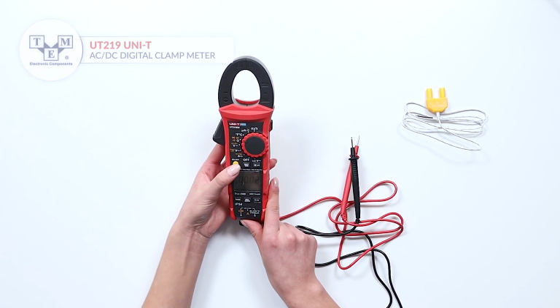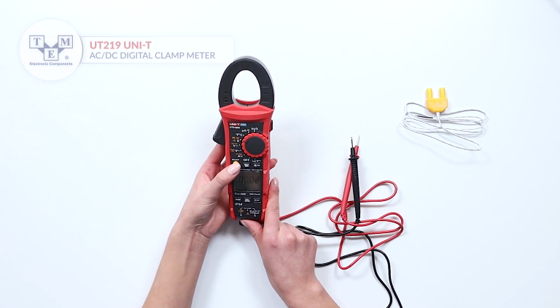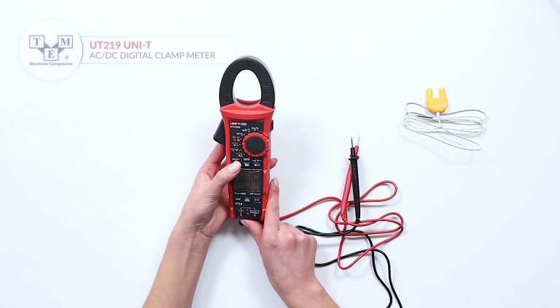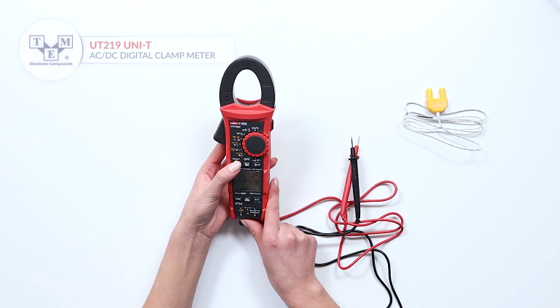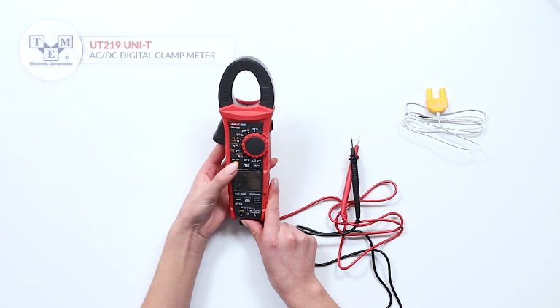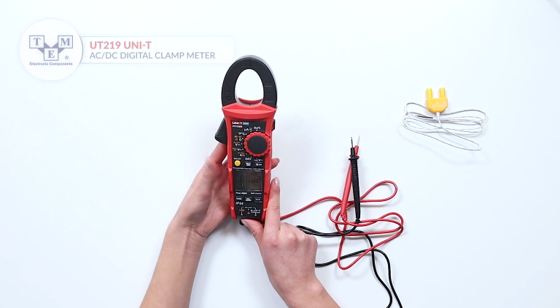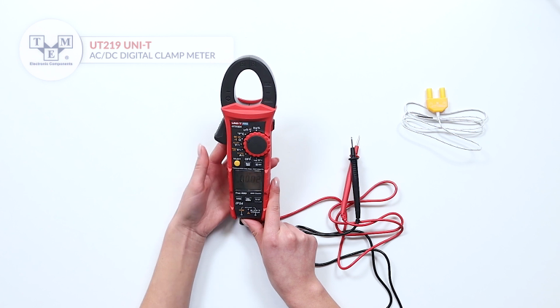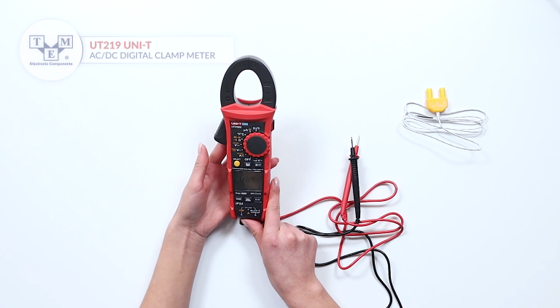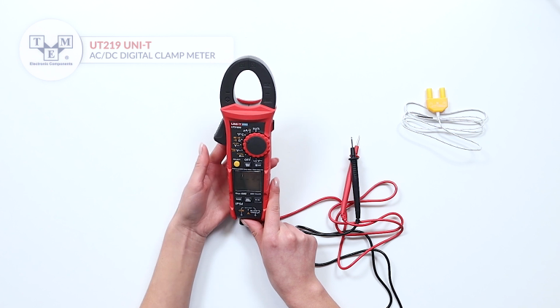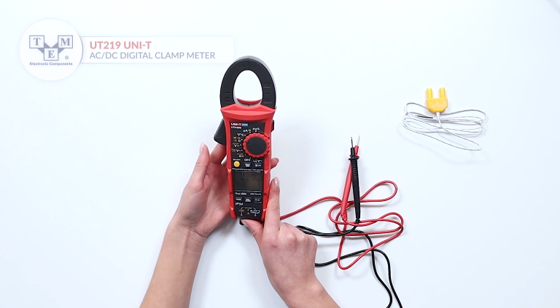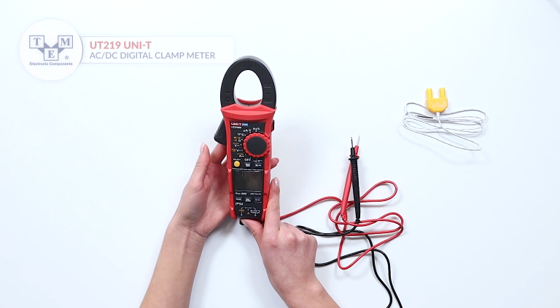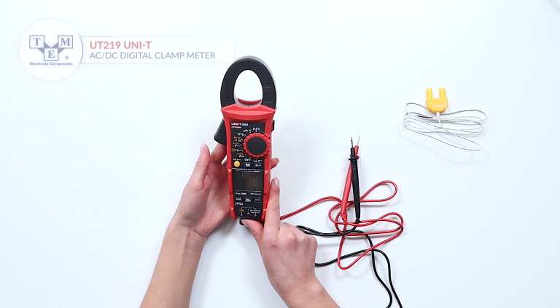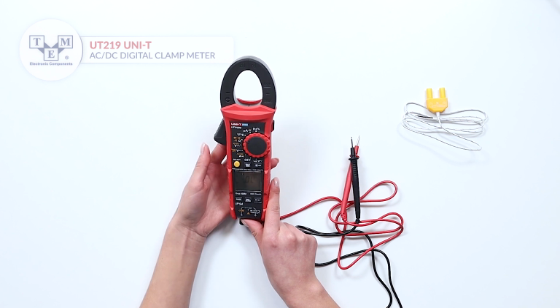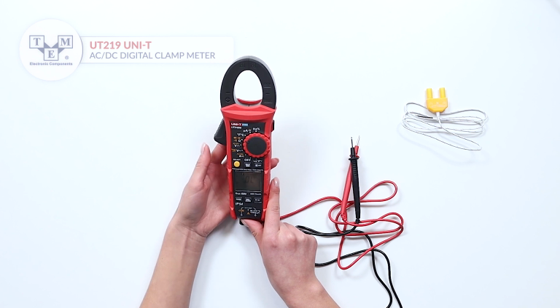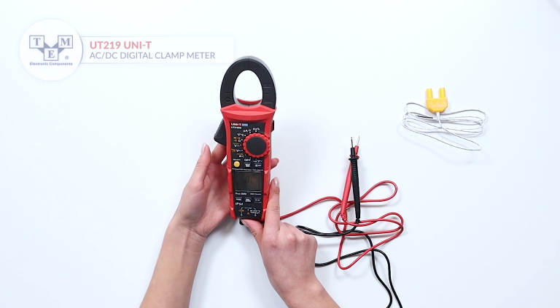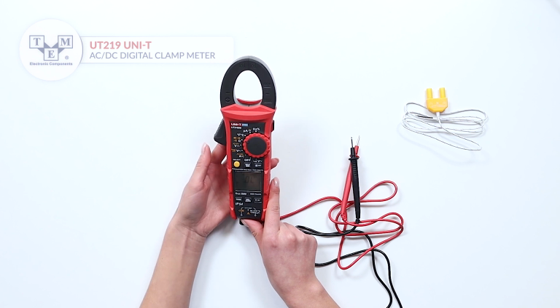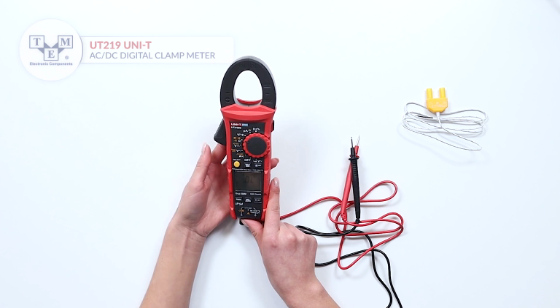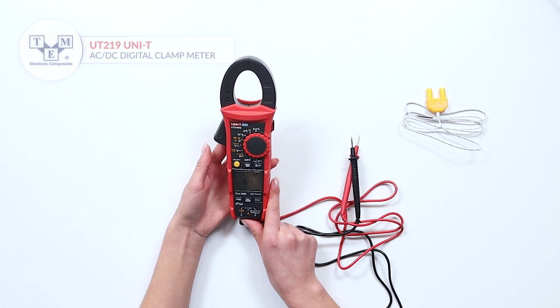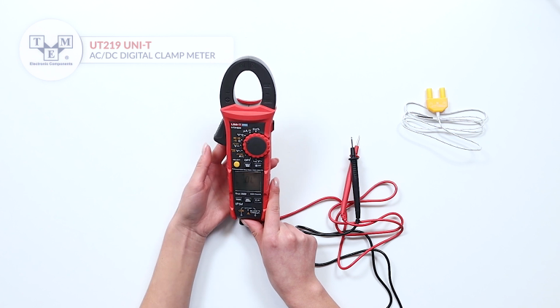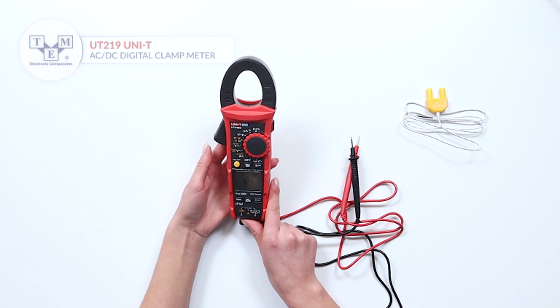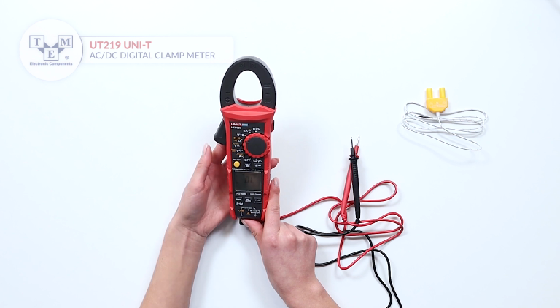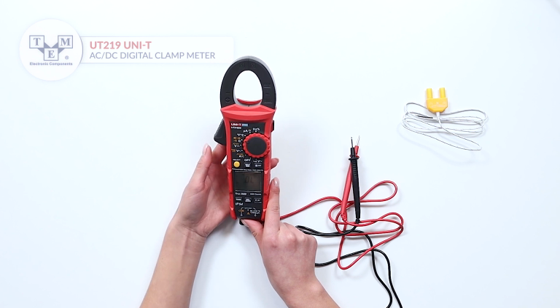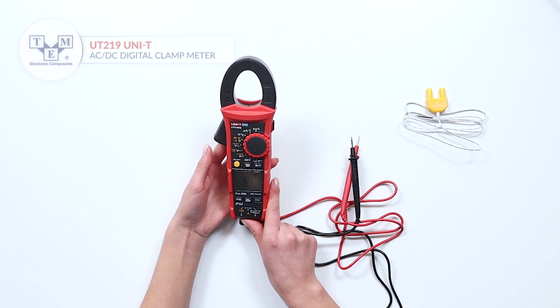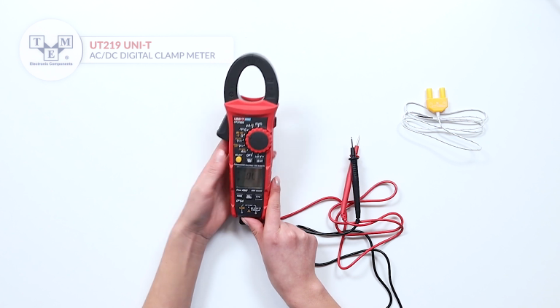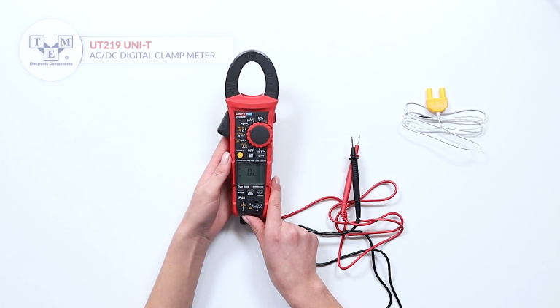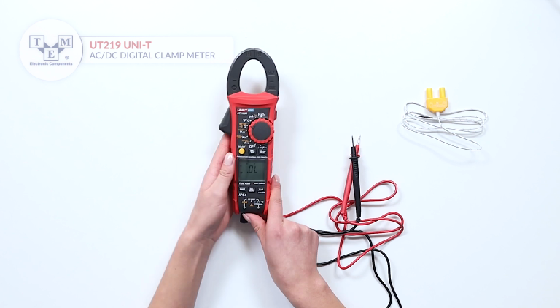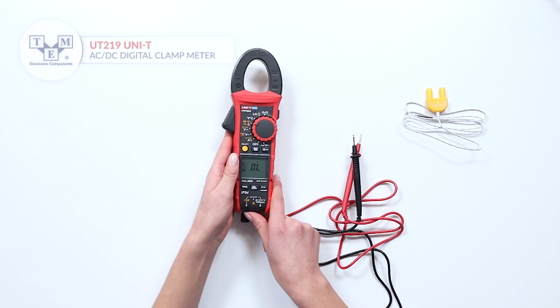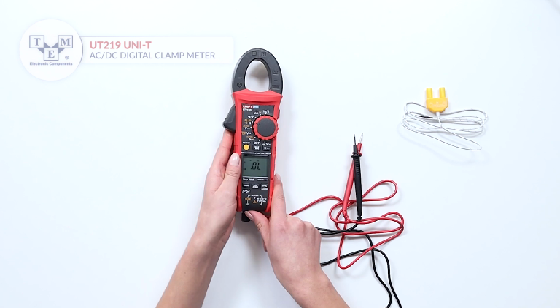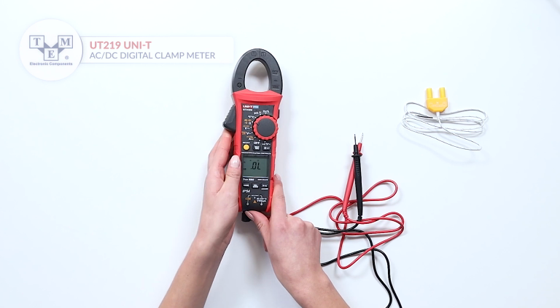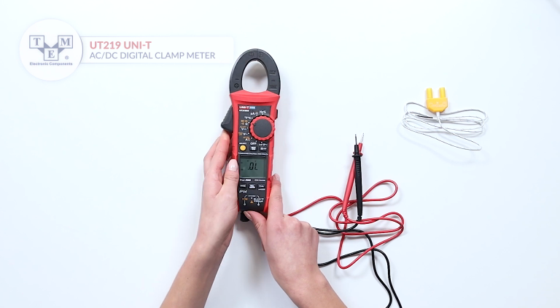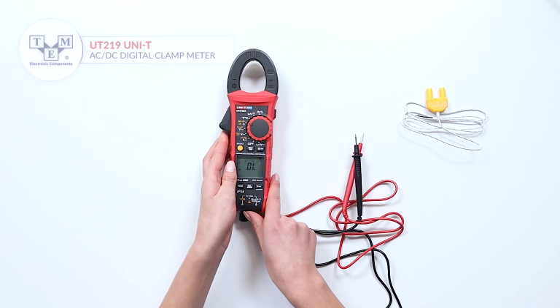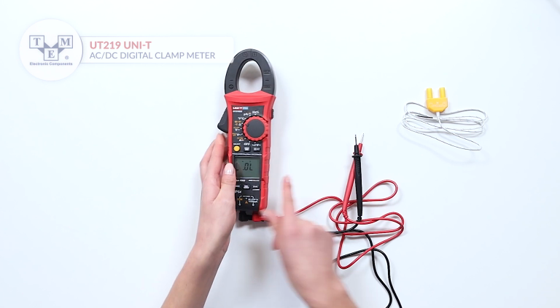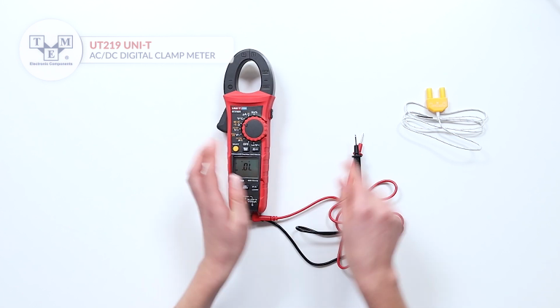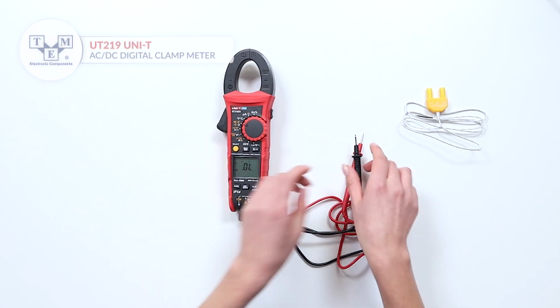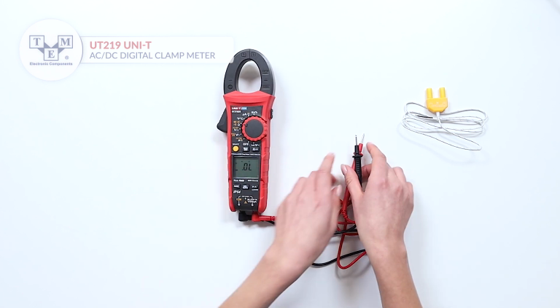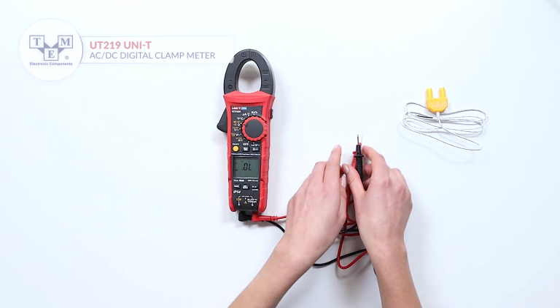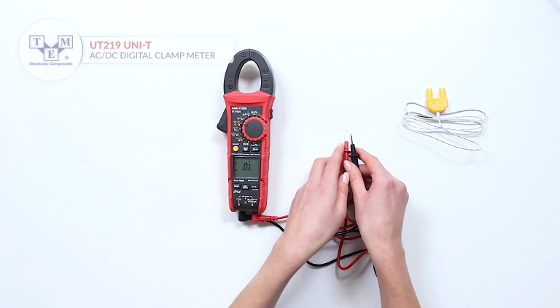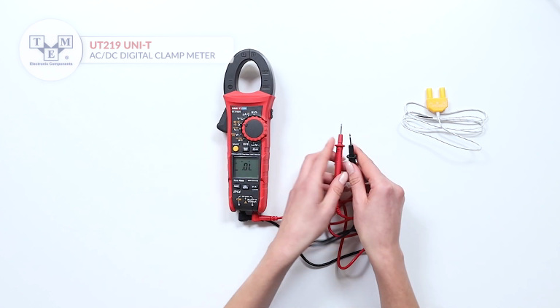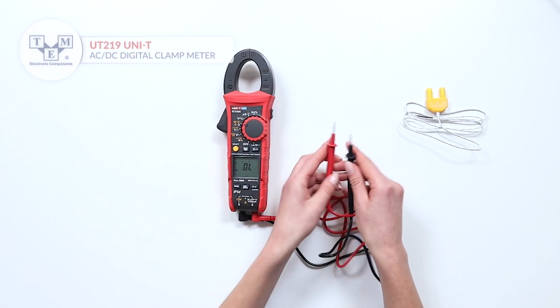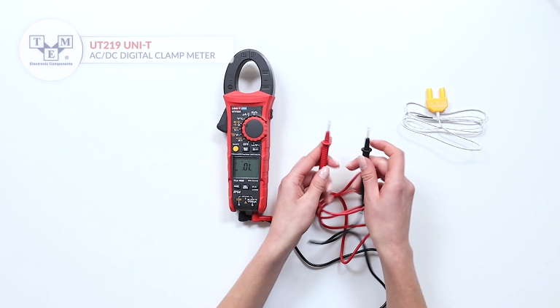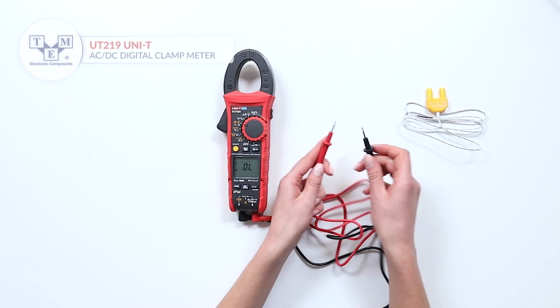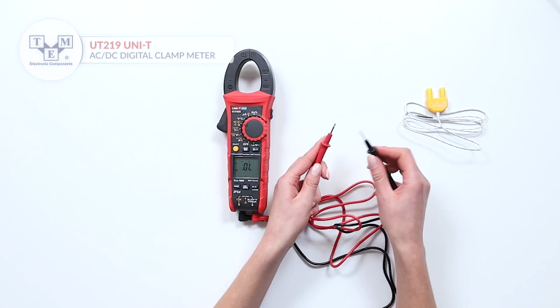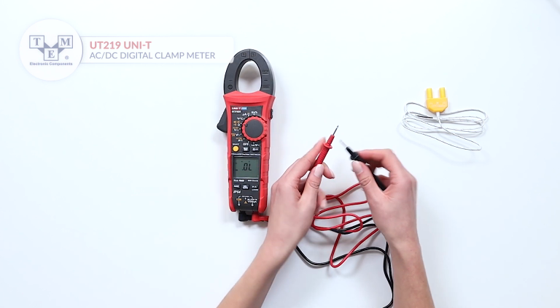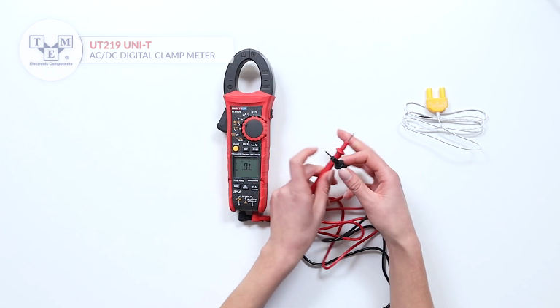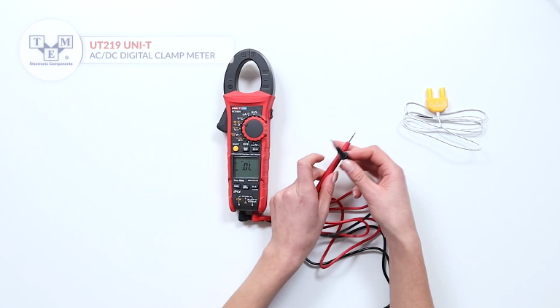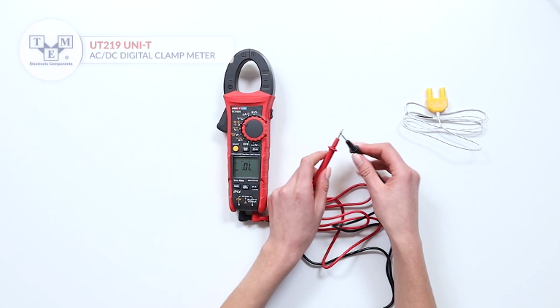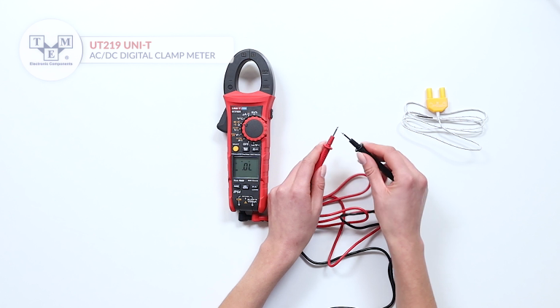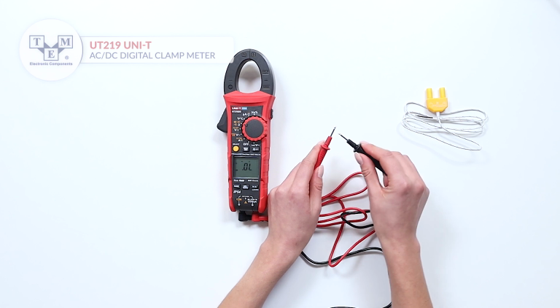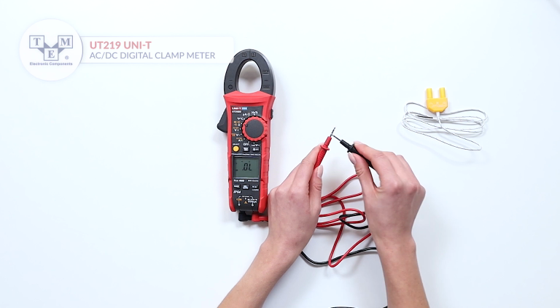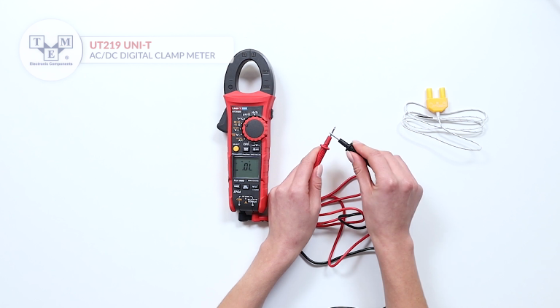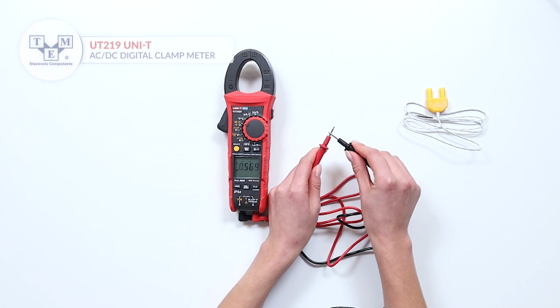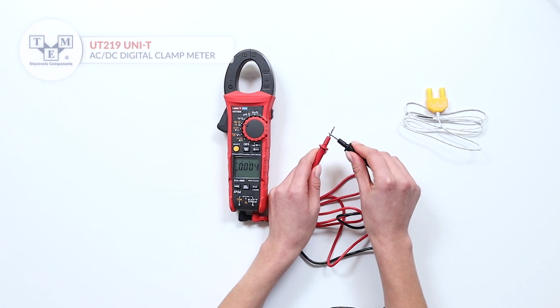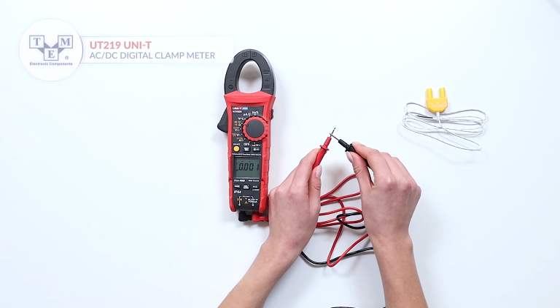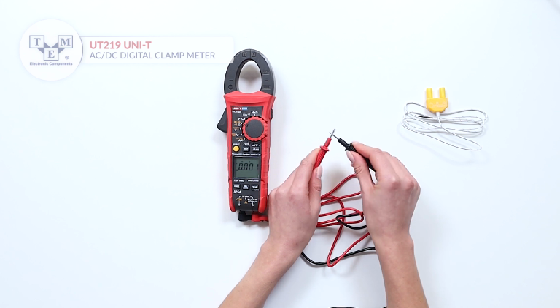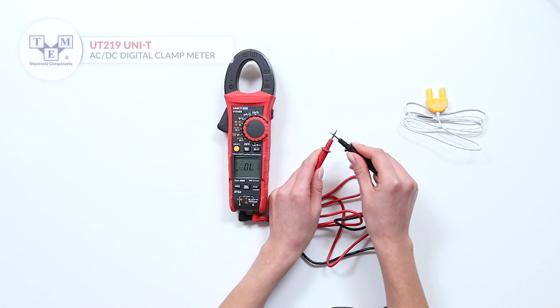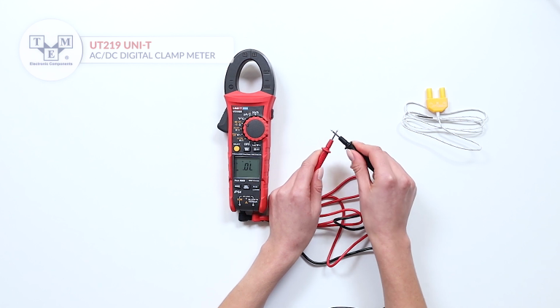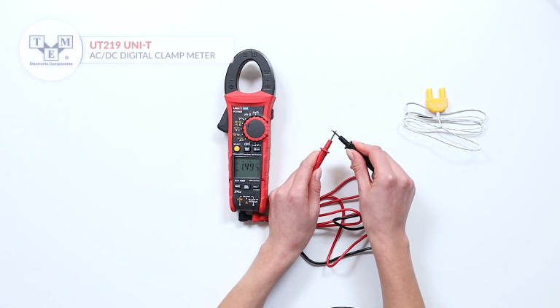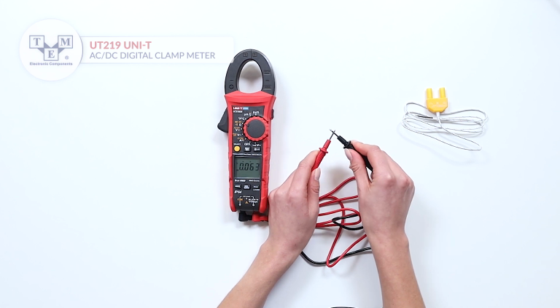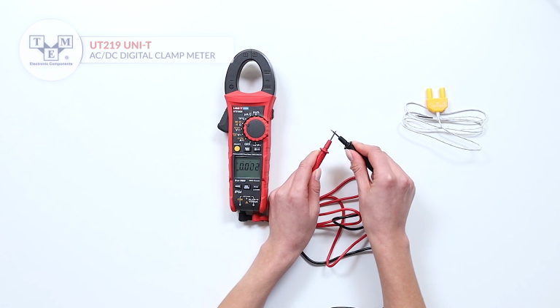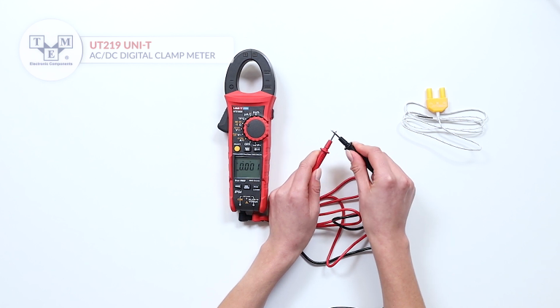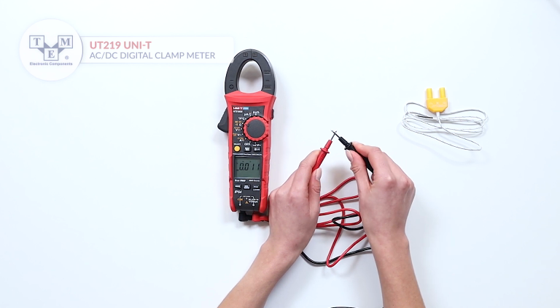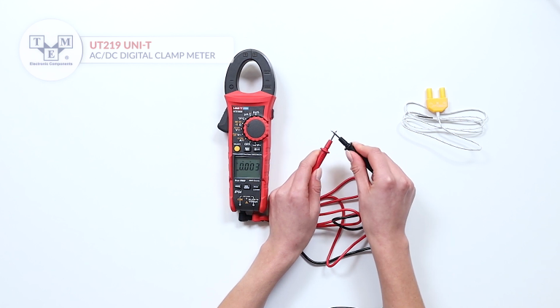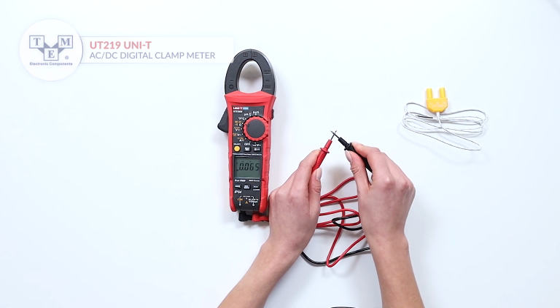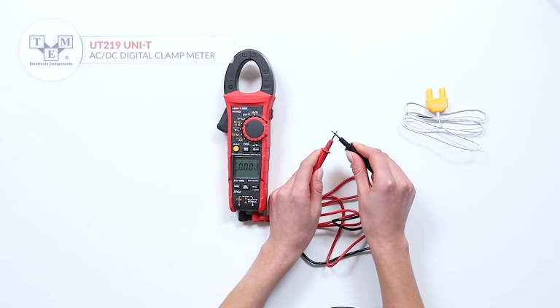Additionally, it can measure resistance, capacitance, frequency, and inrush current, and perform diode and continuity tests.